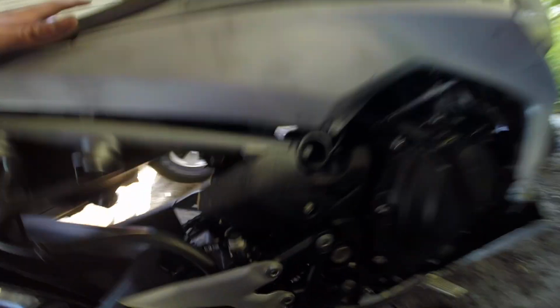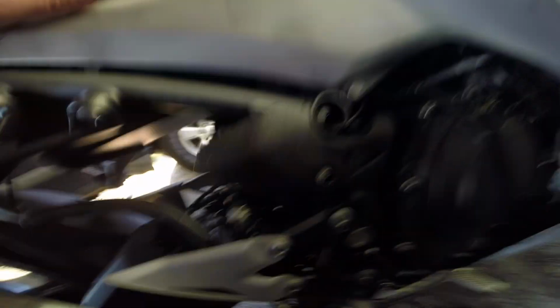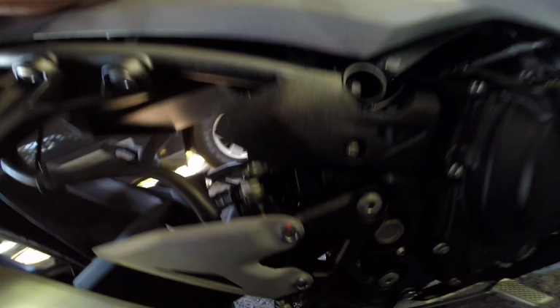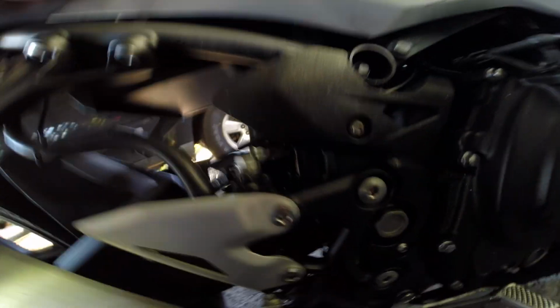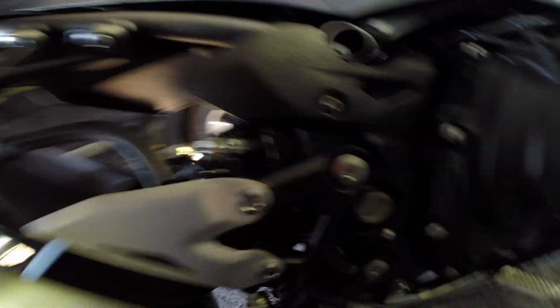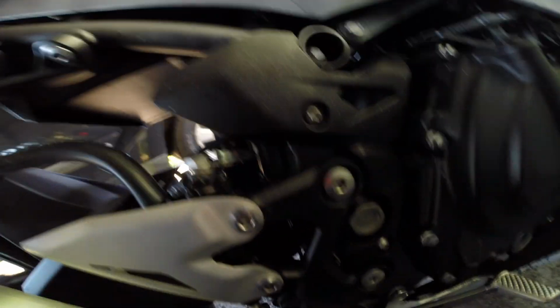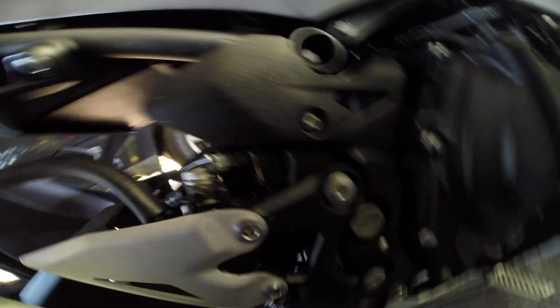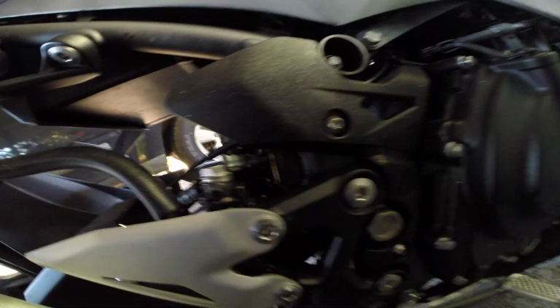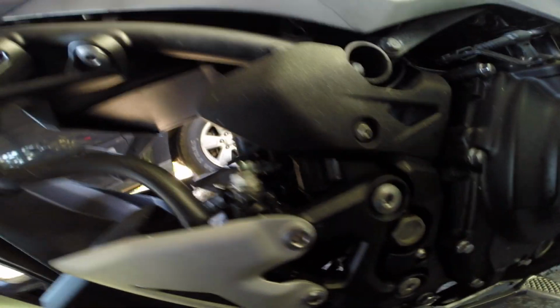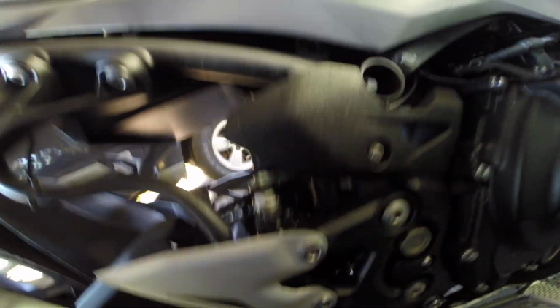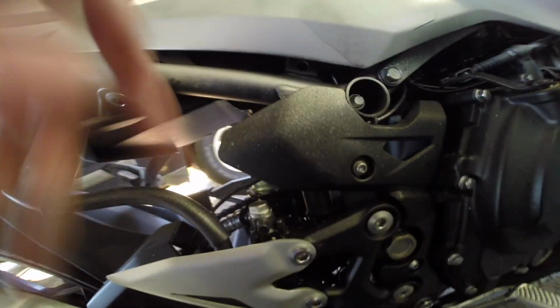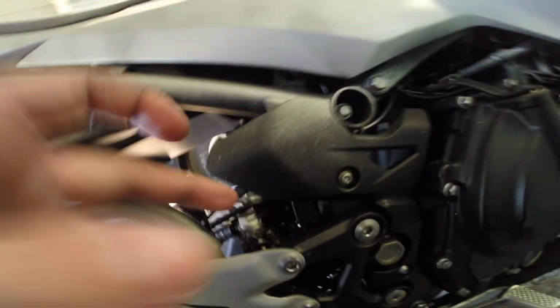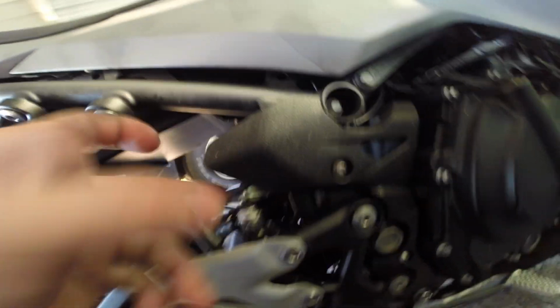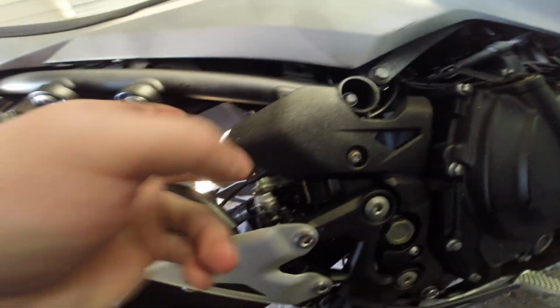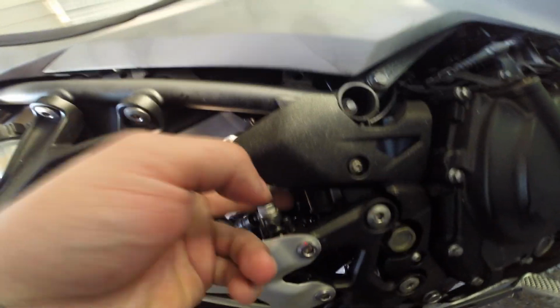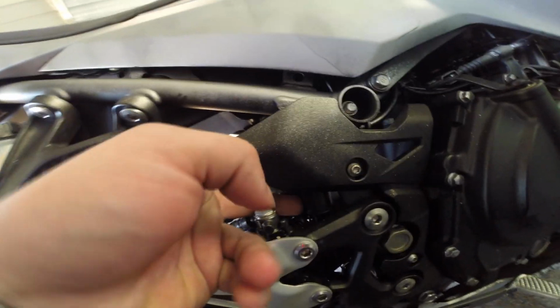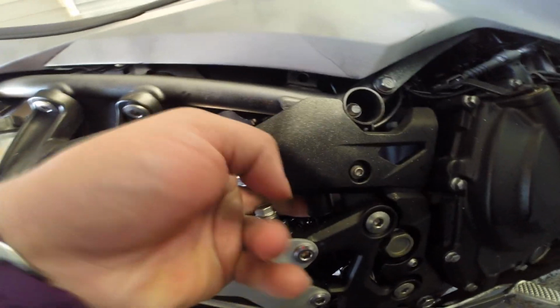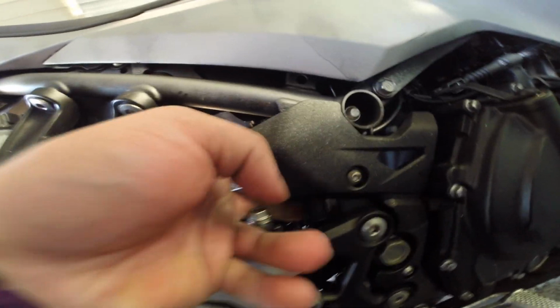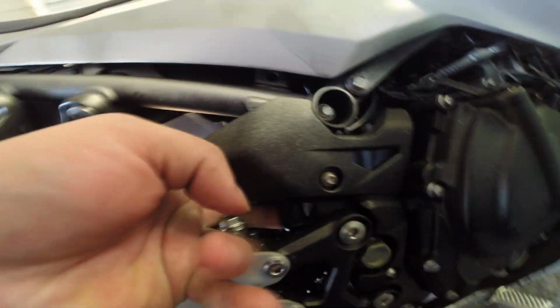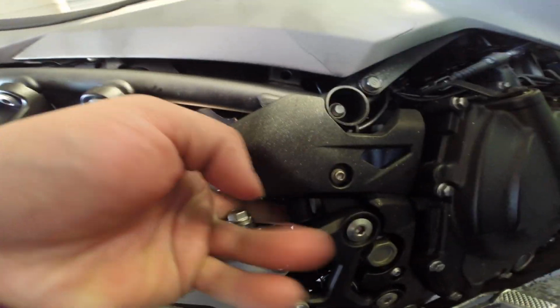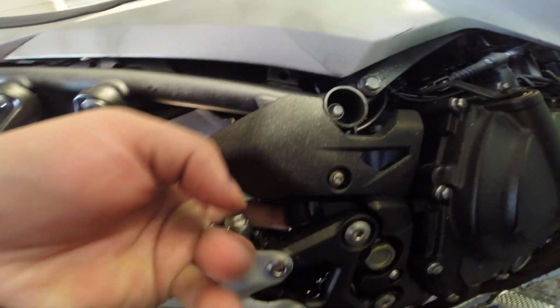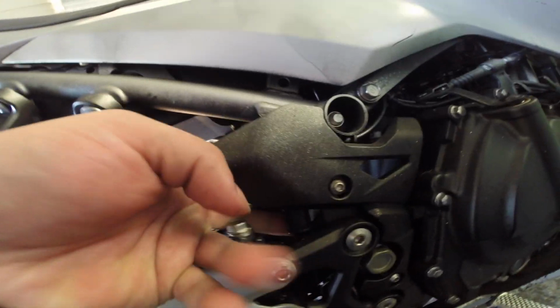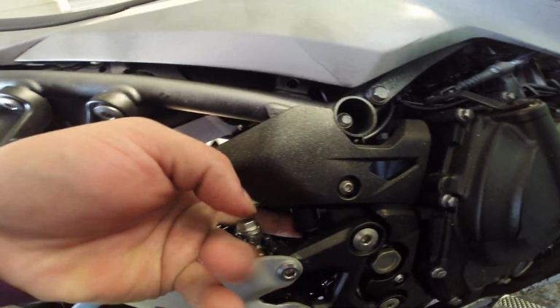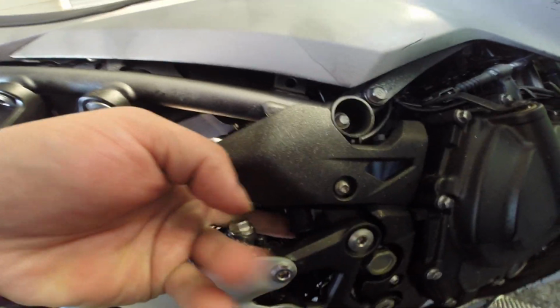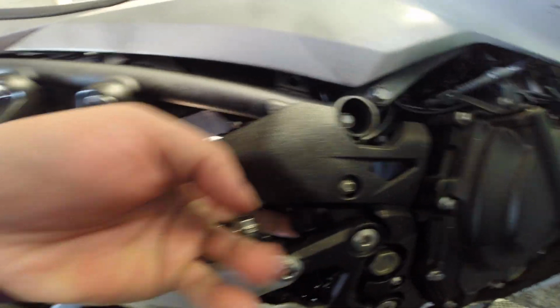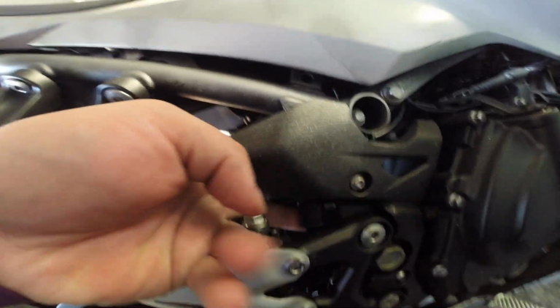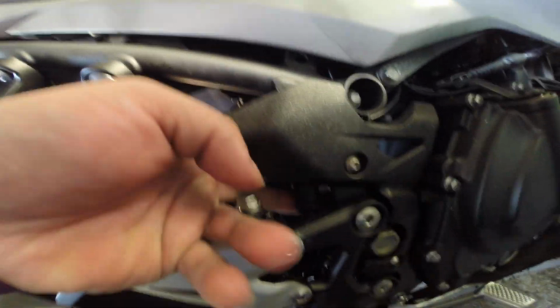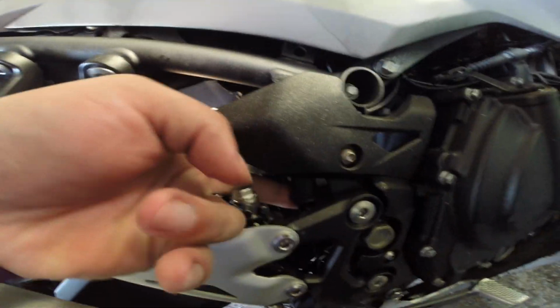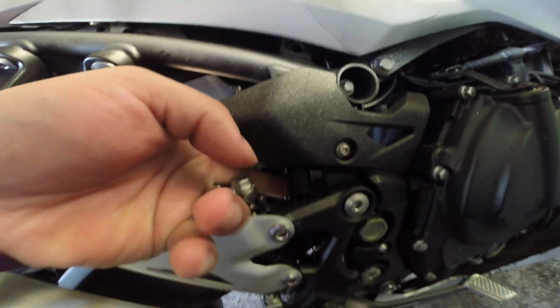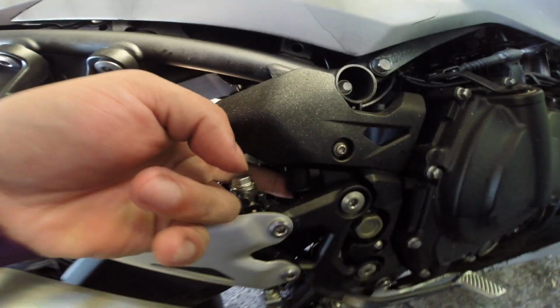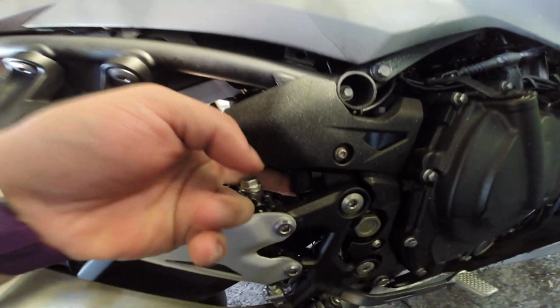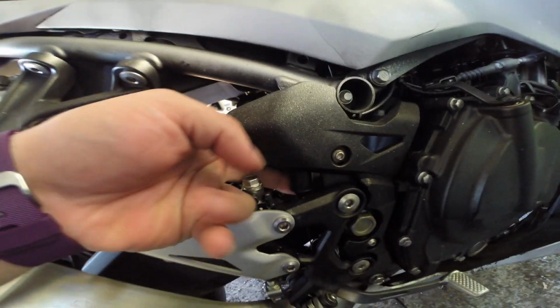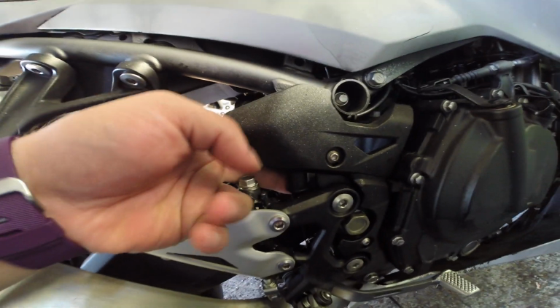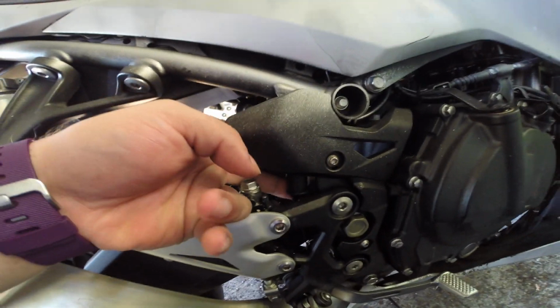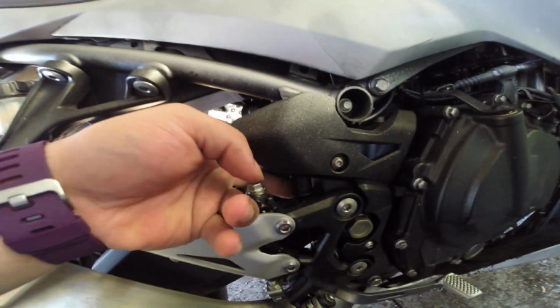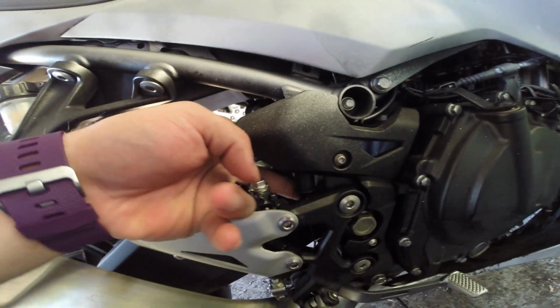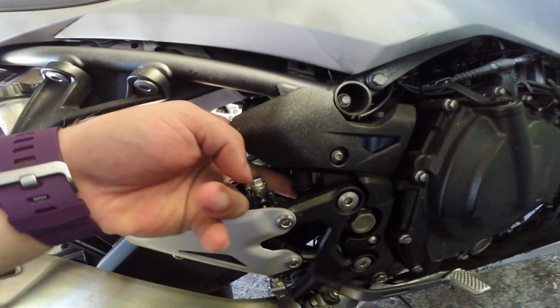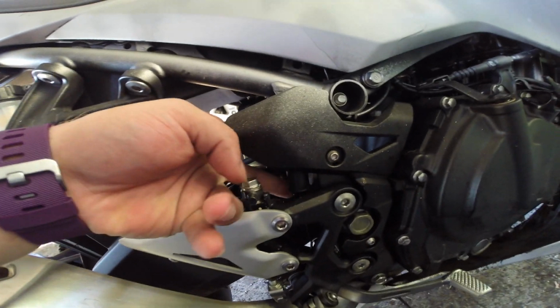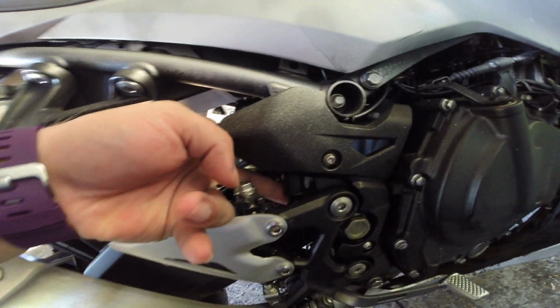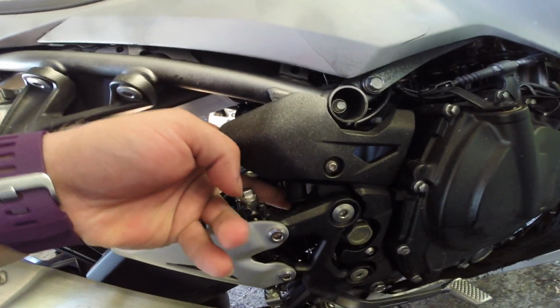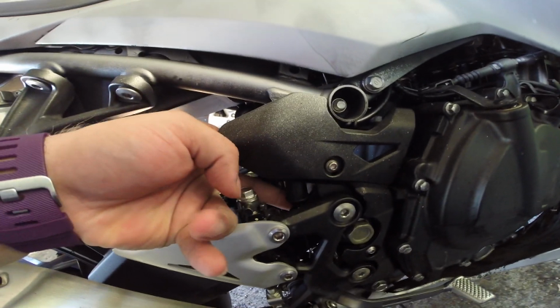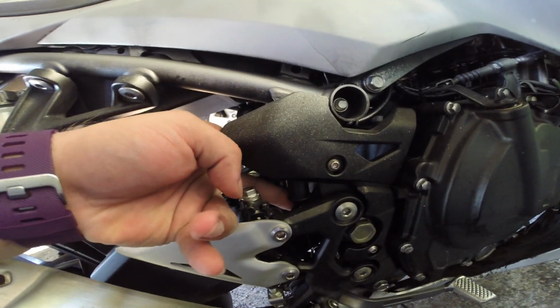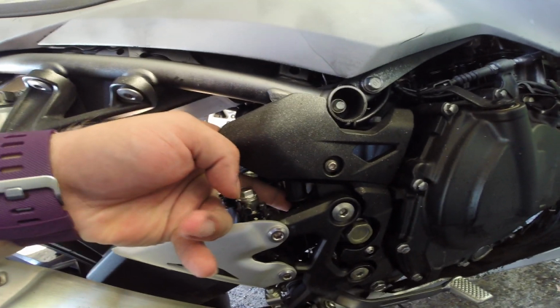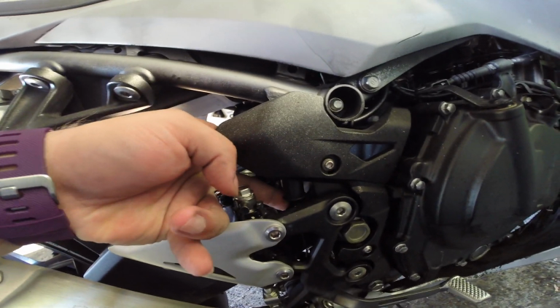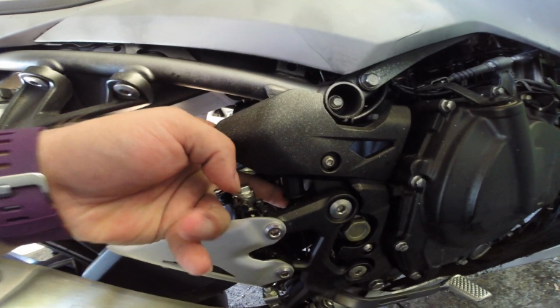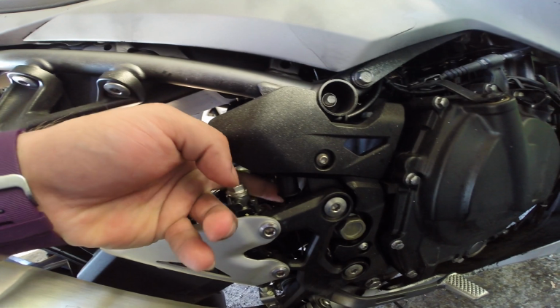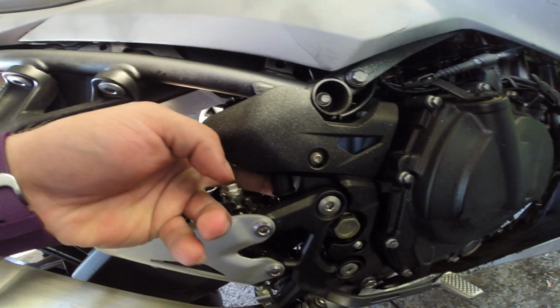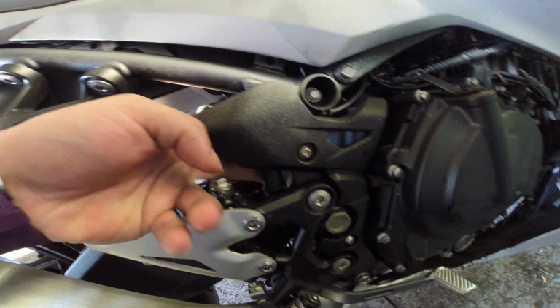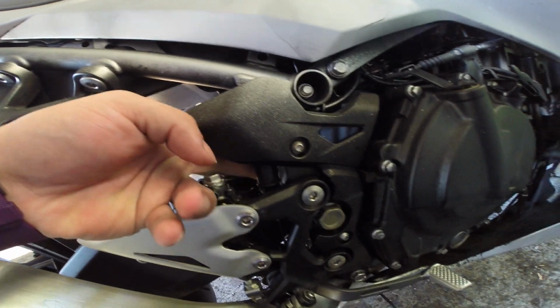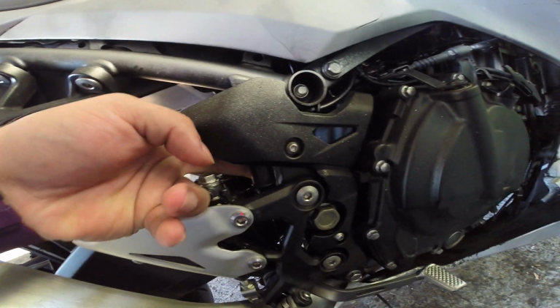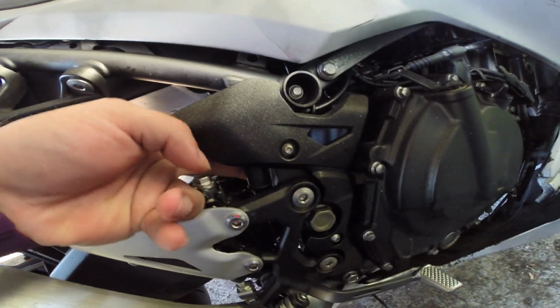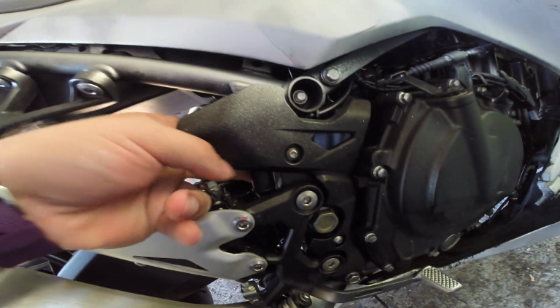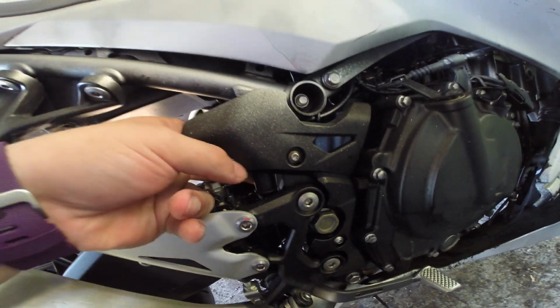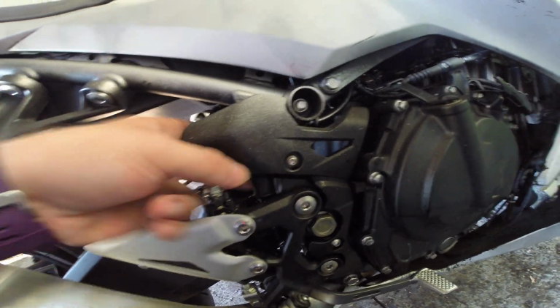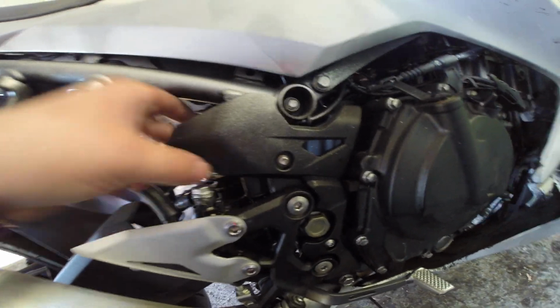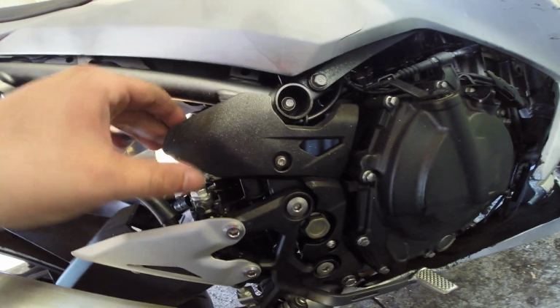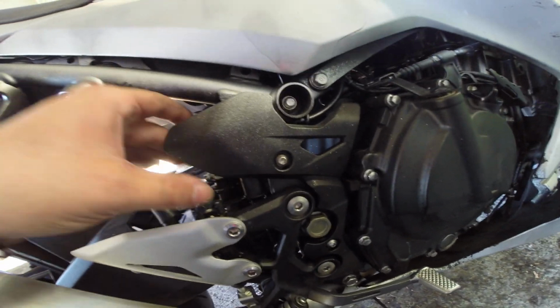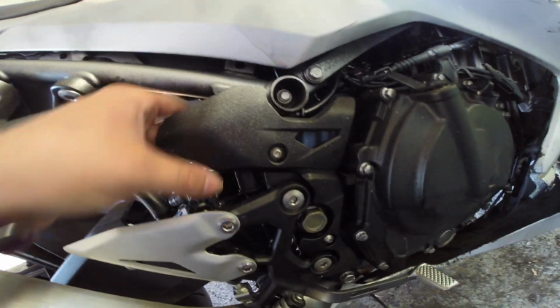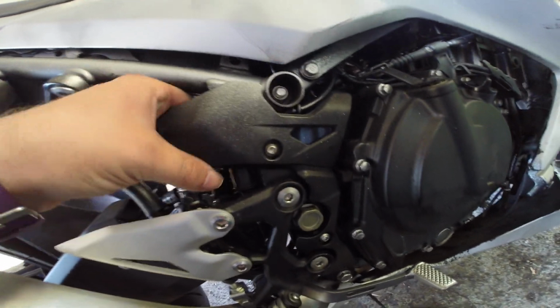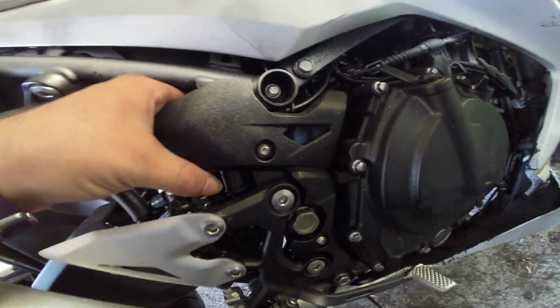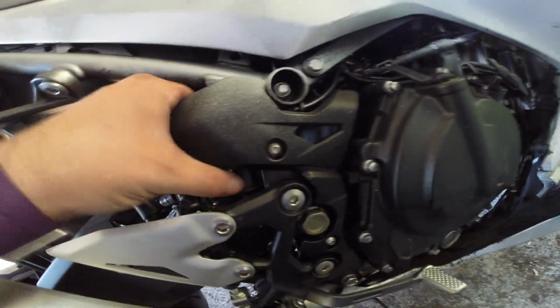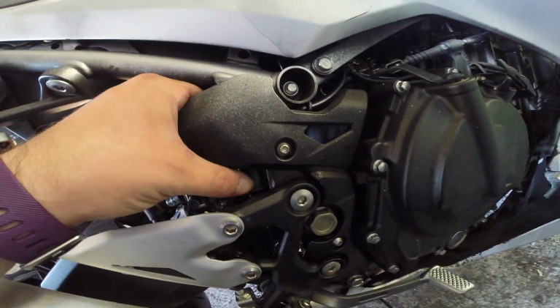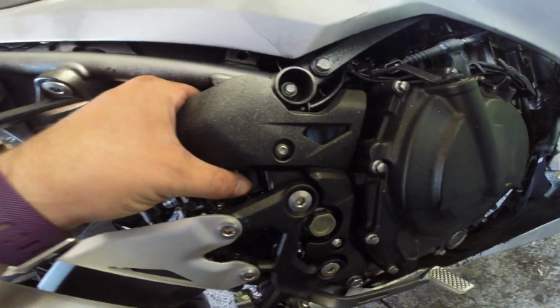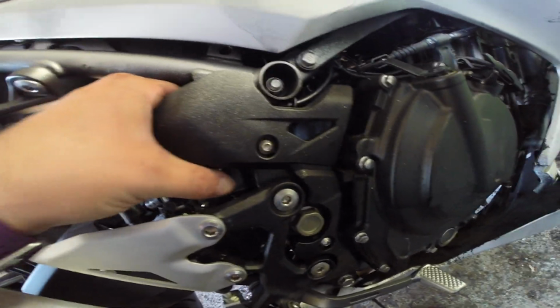The plunger is right here. That's what this little piece is here. To adjust it, you simply basically unscrew it.